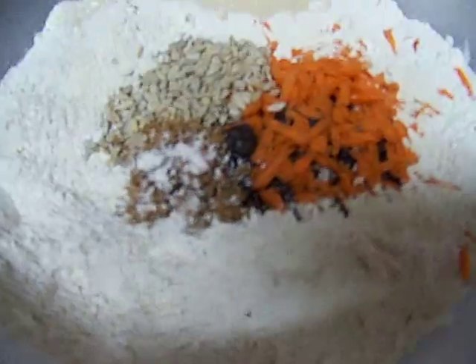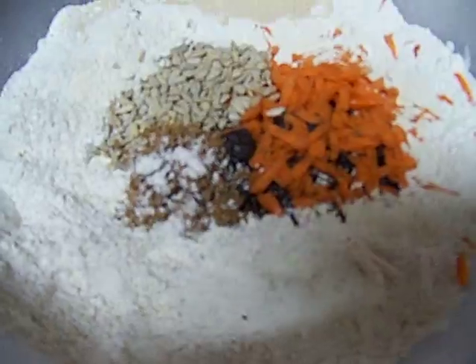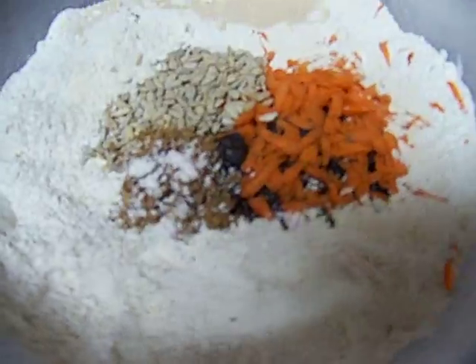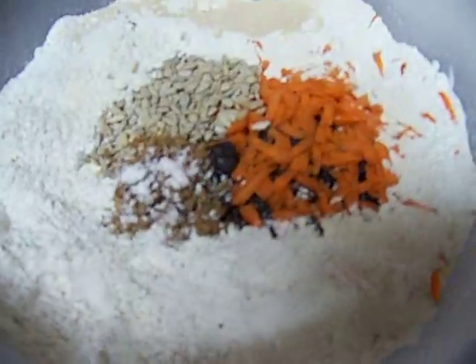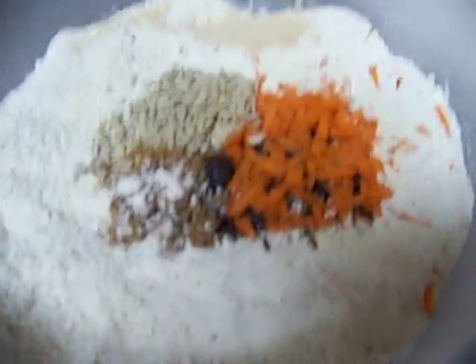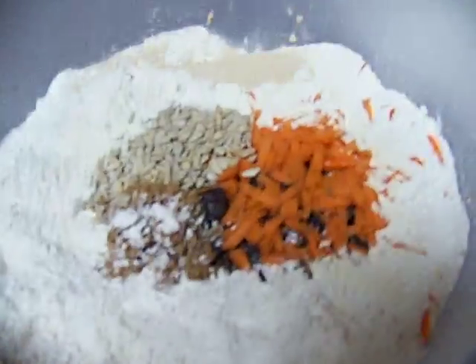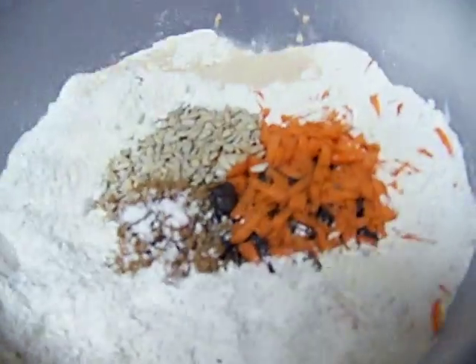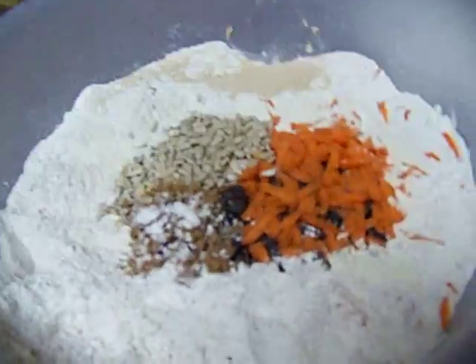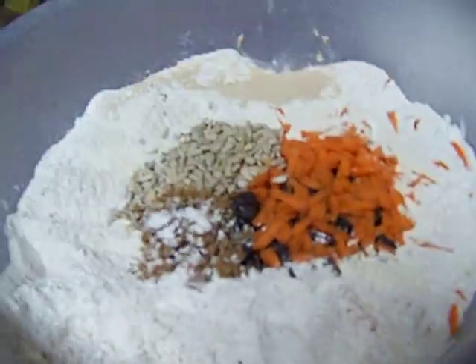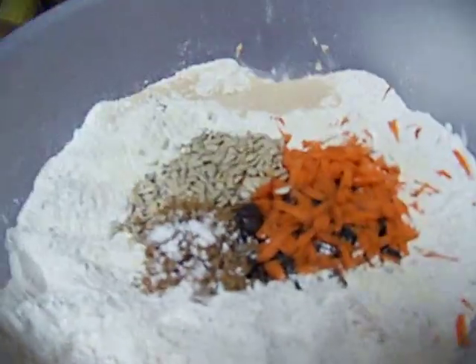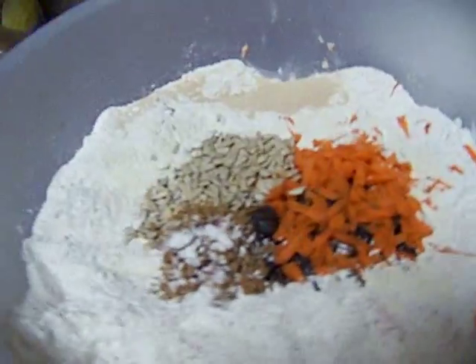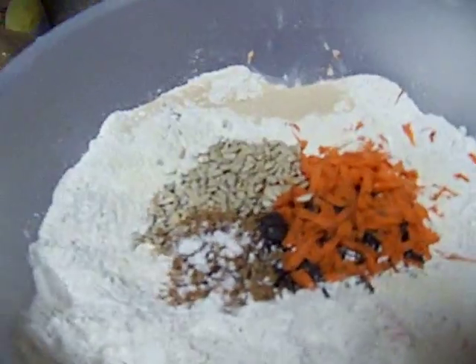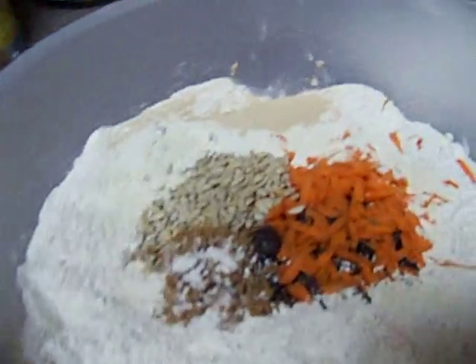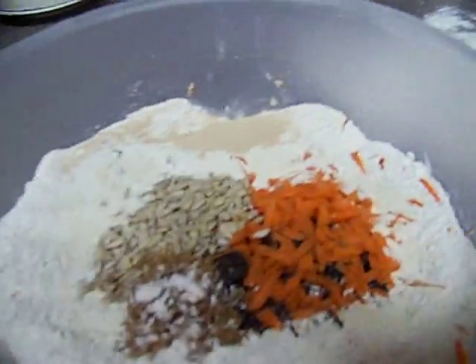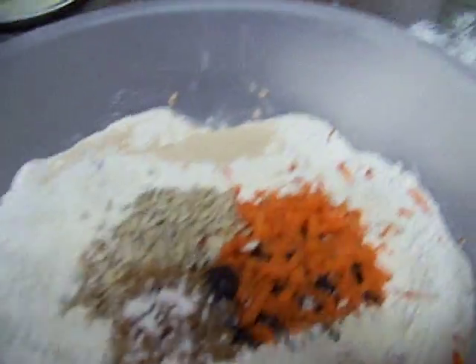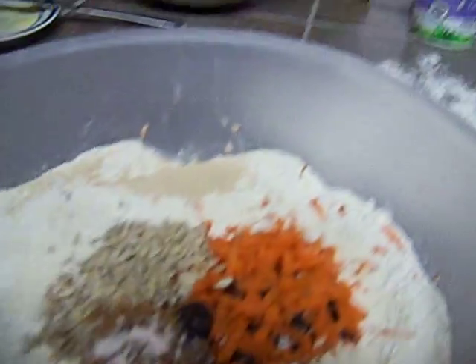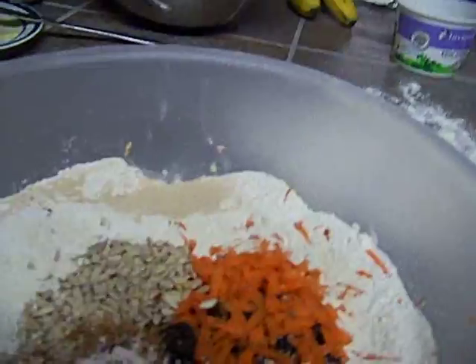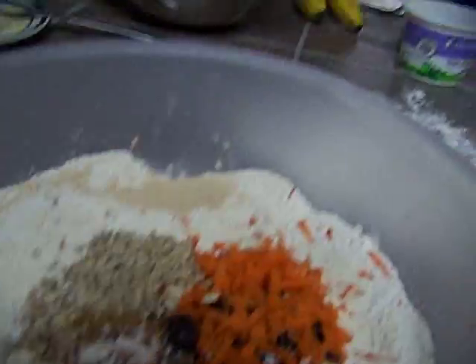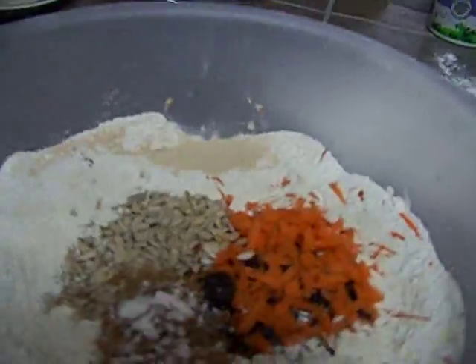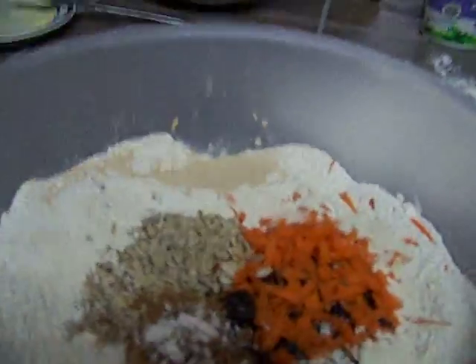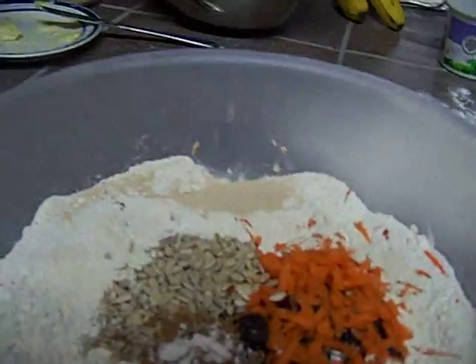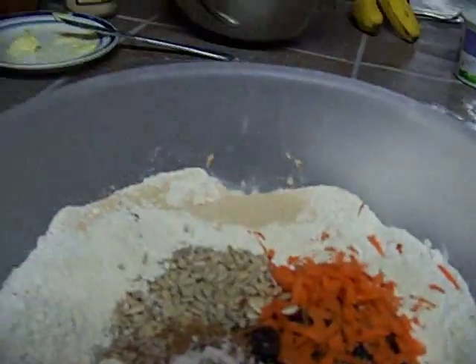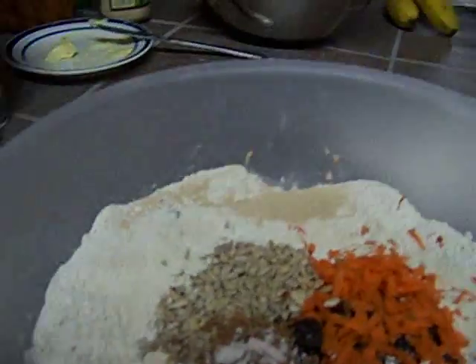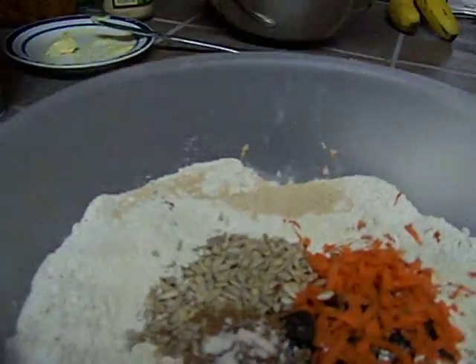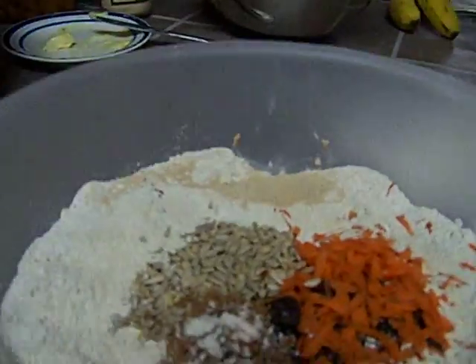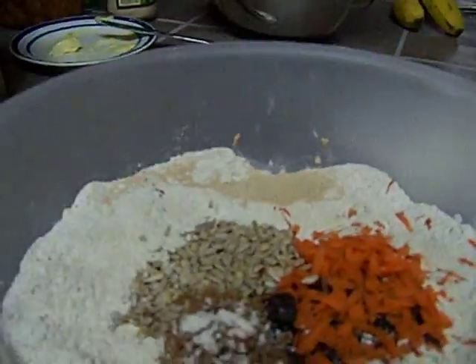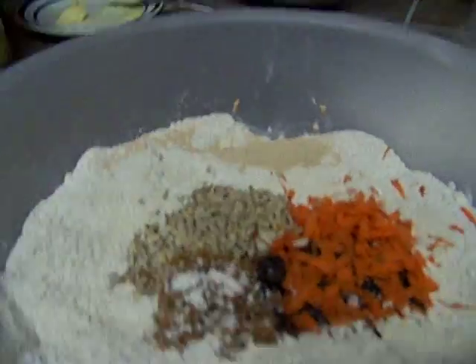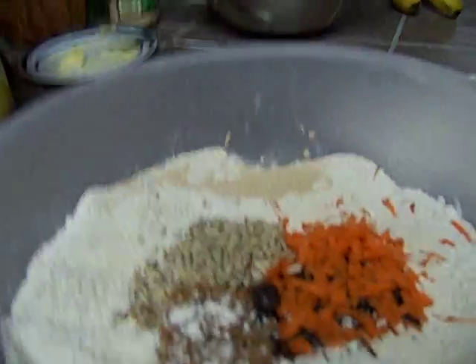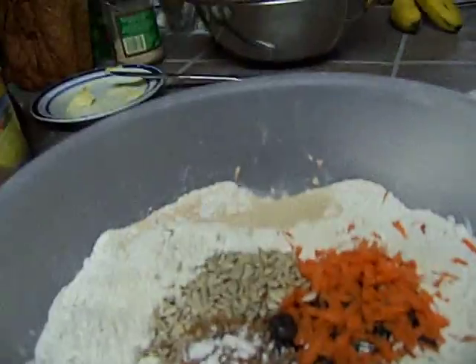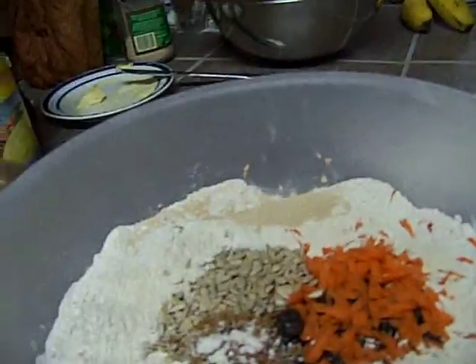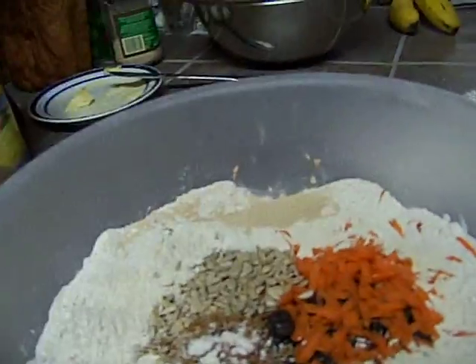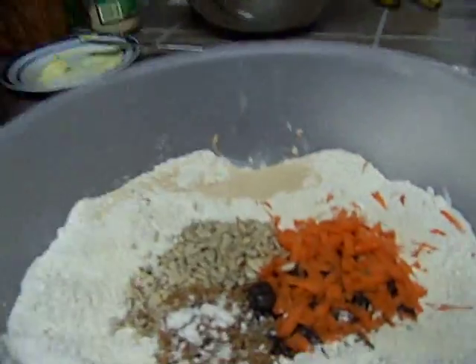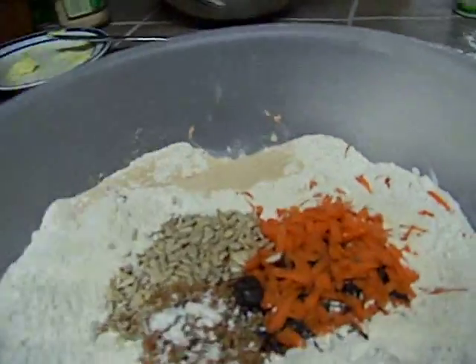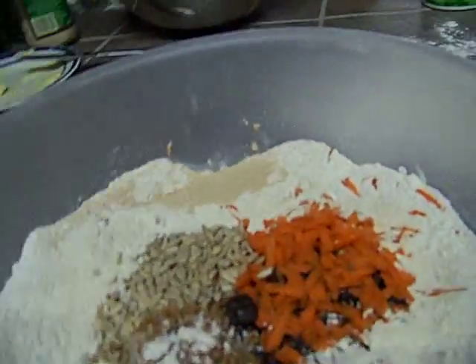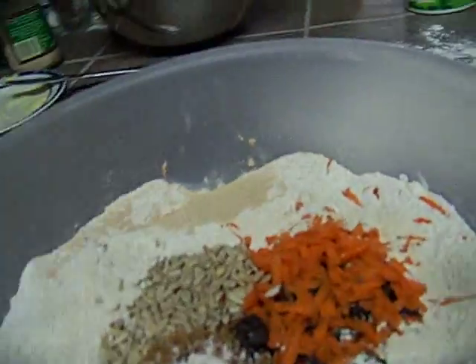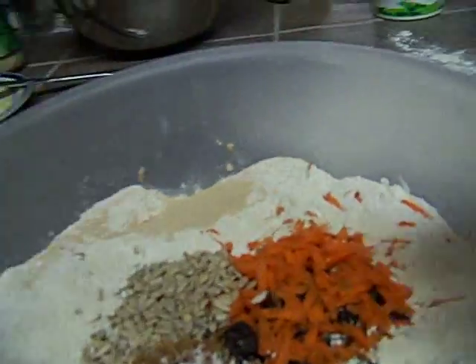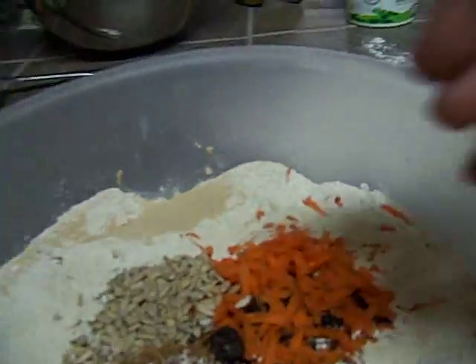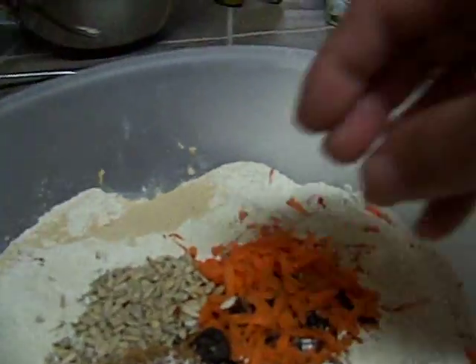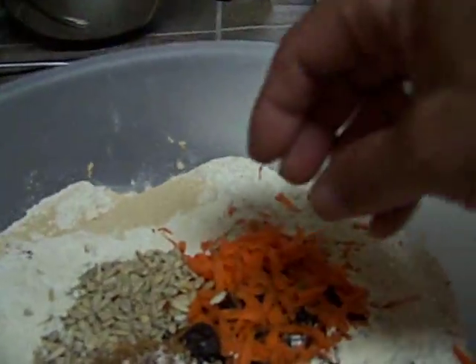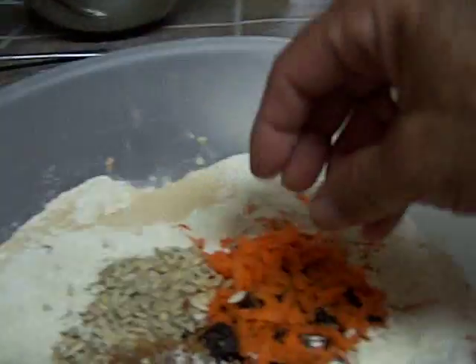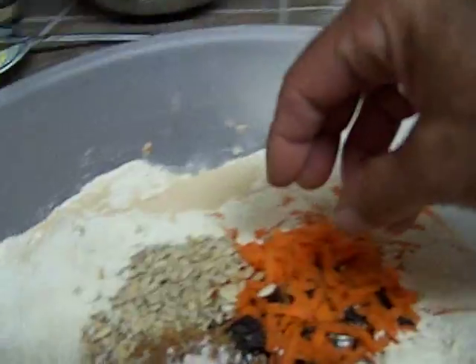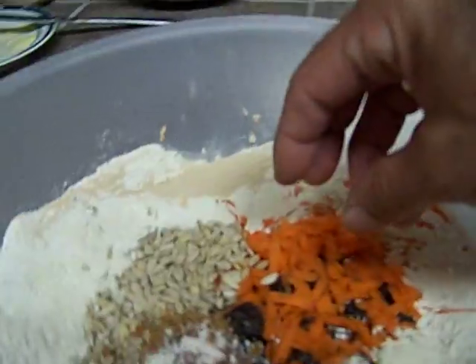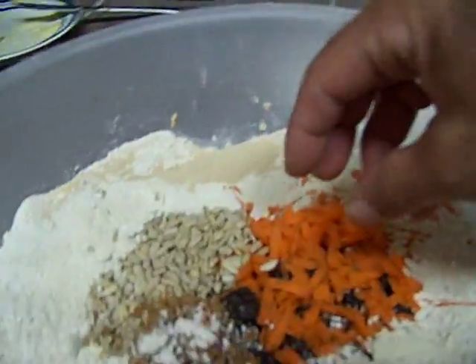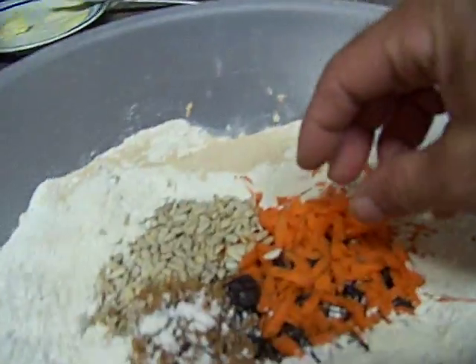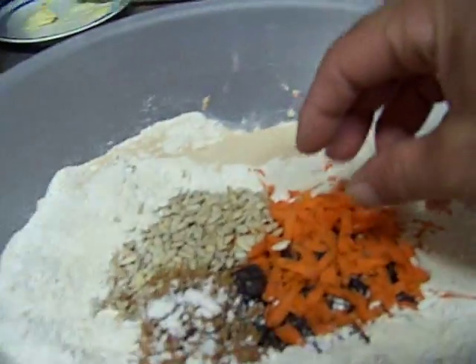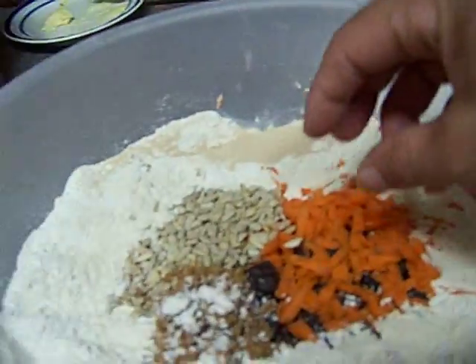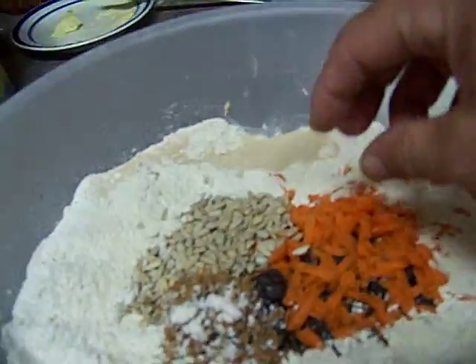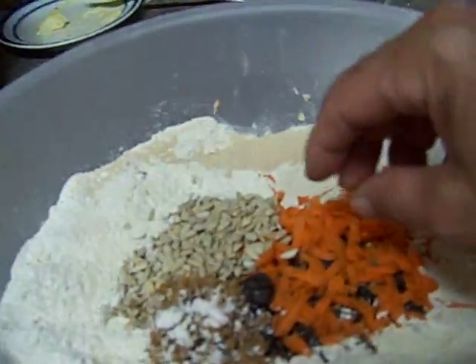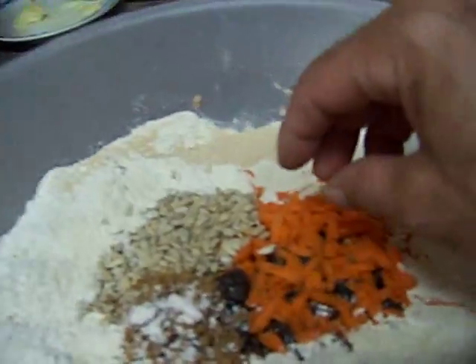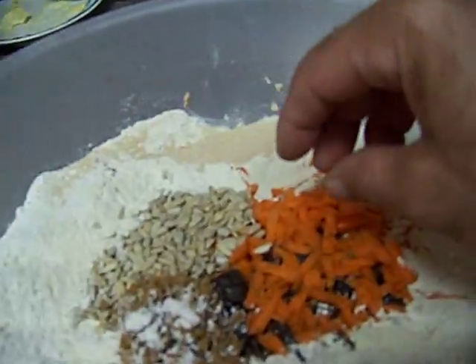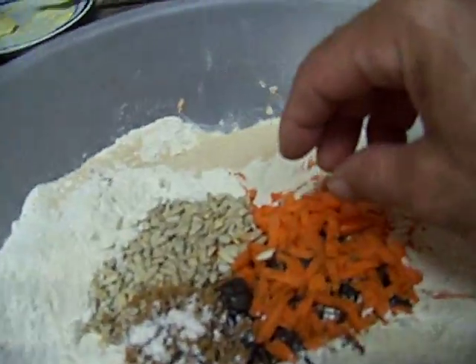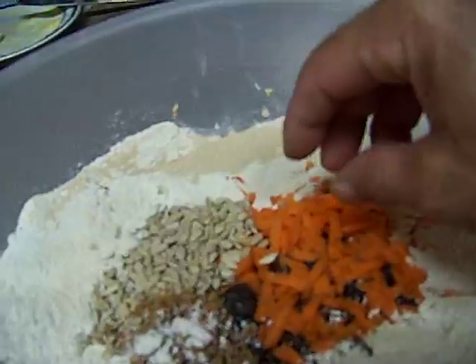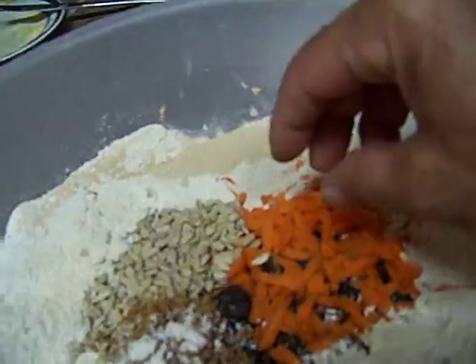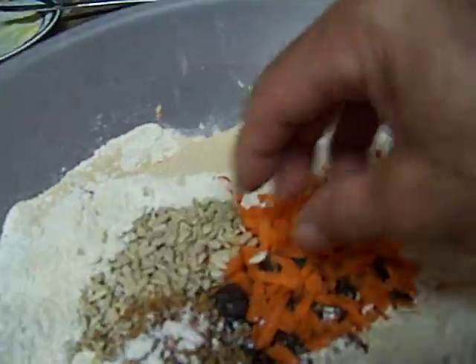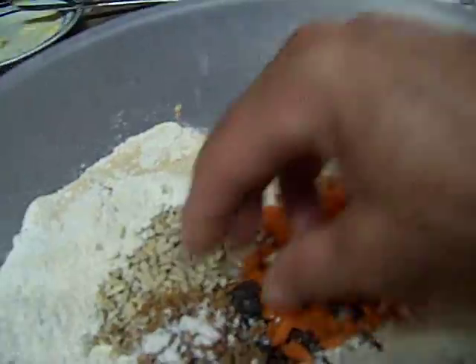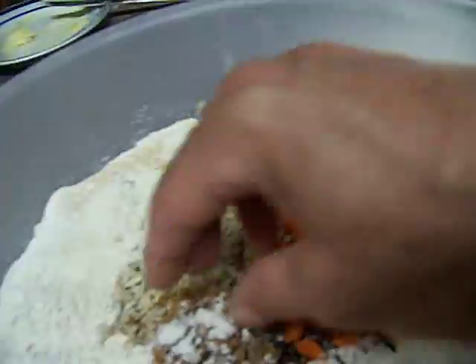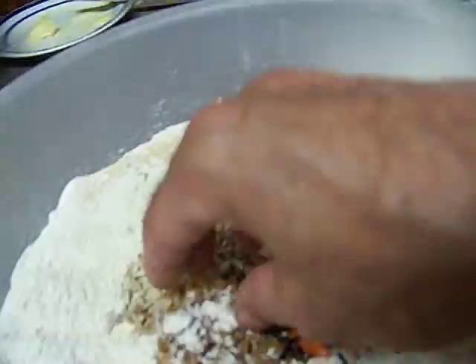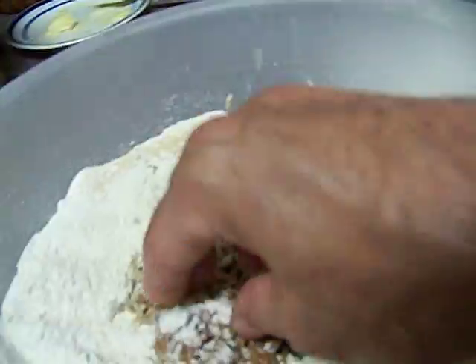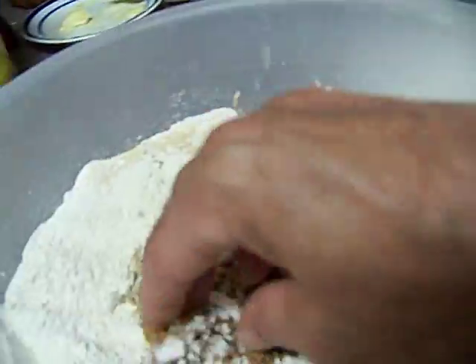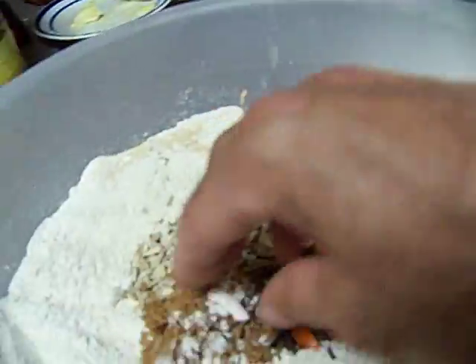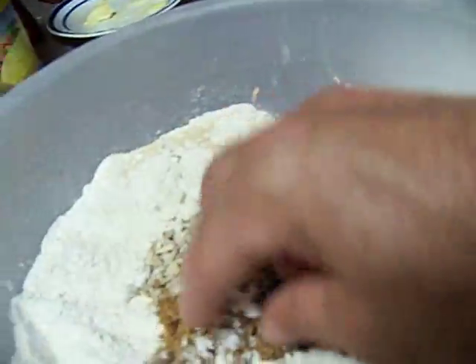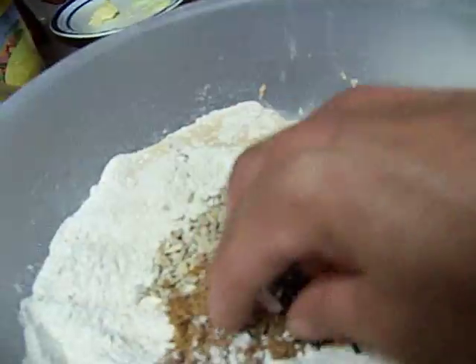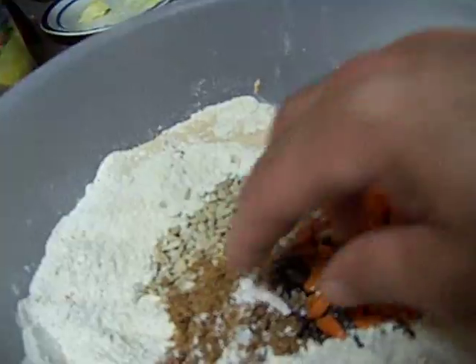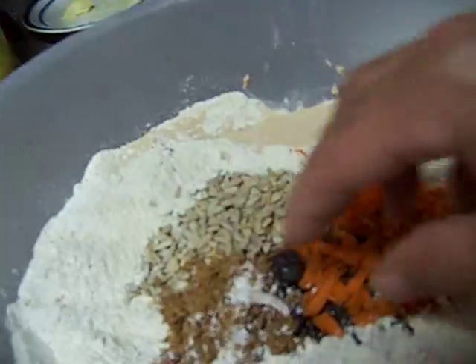Hey guys, I'm making a la mise here. So I've got shredded carrots and brown sugar.